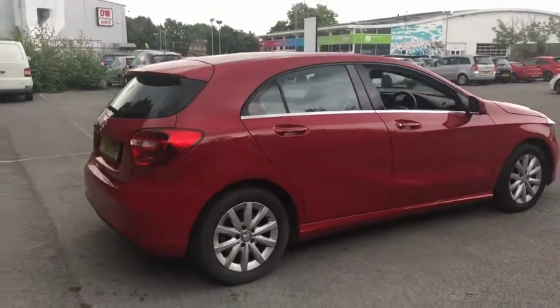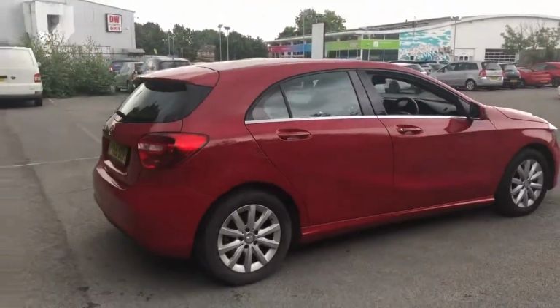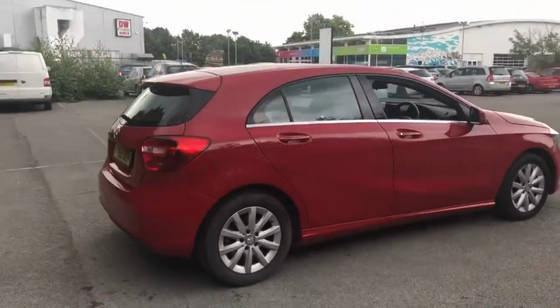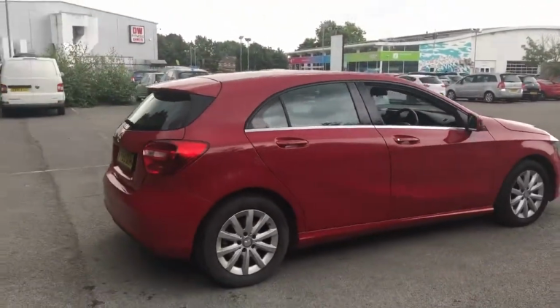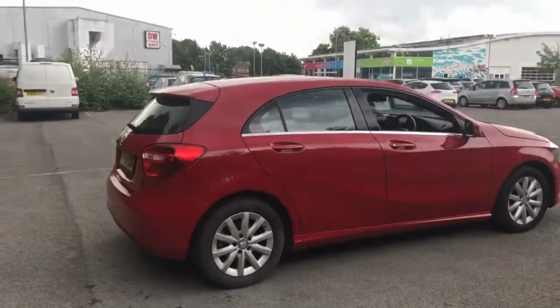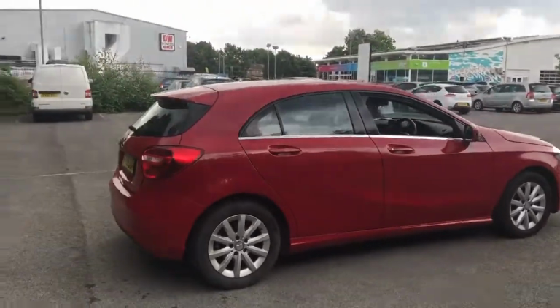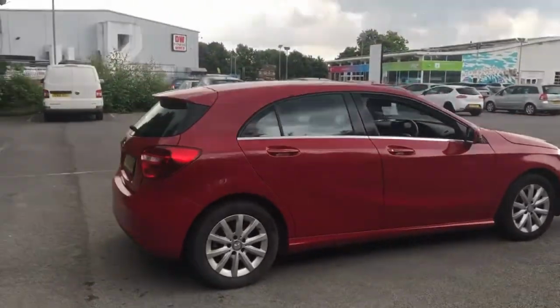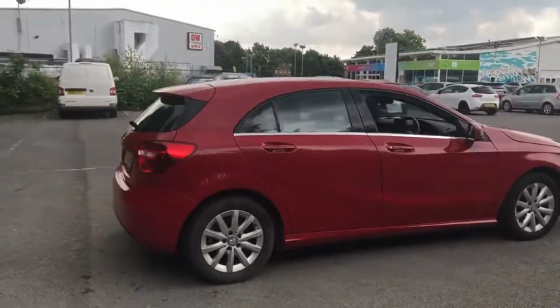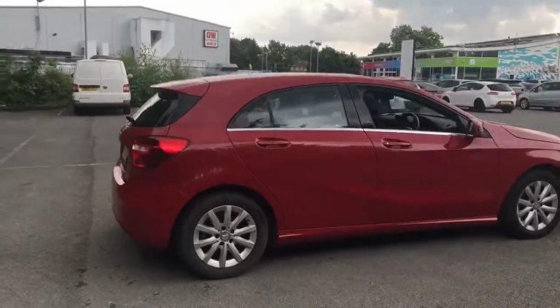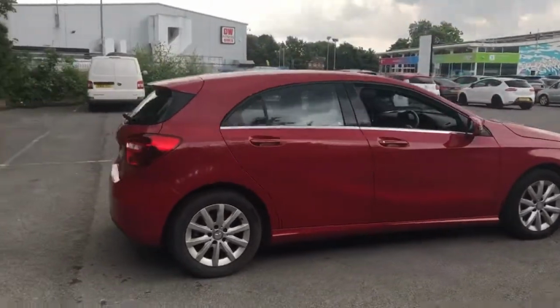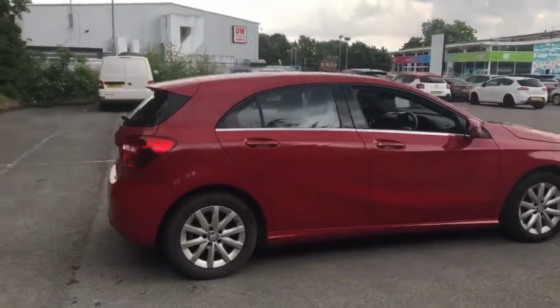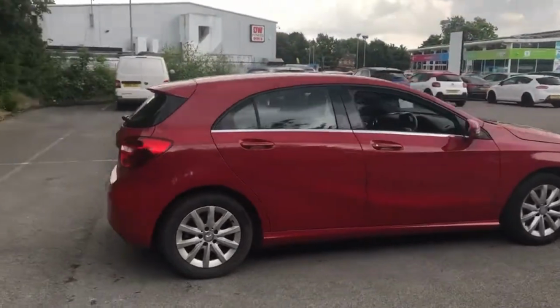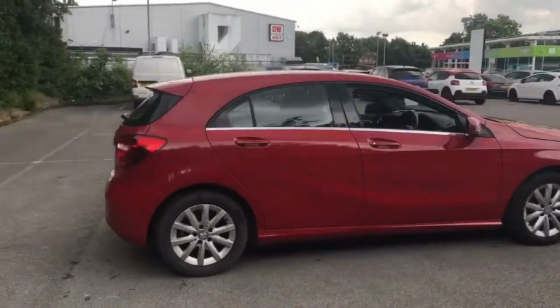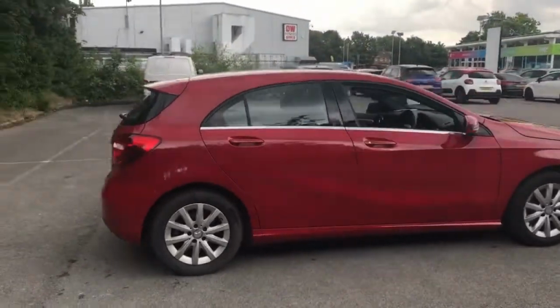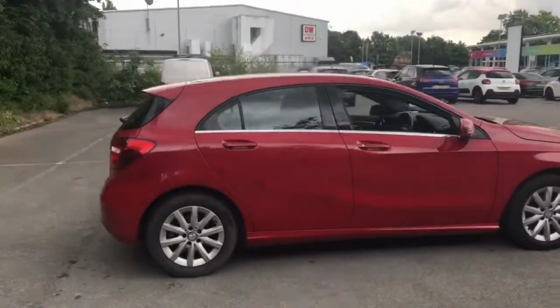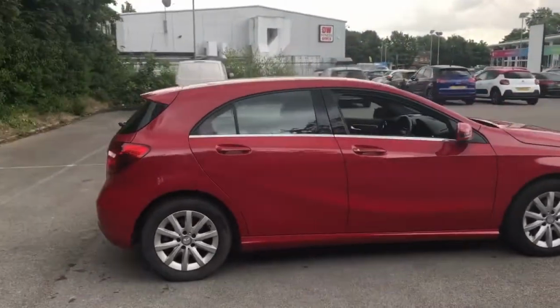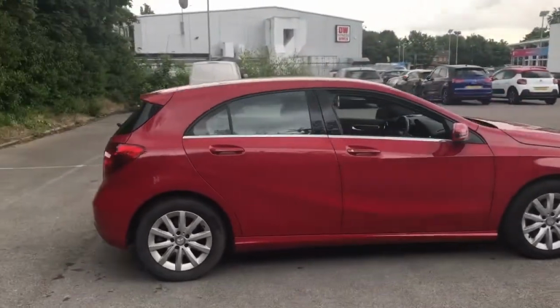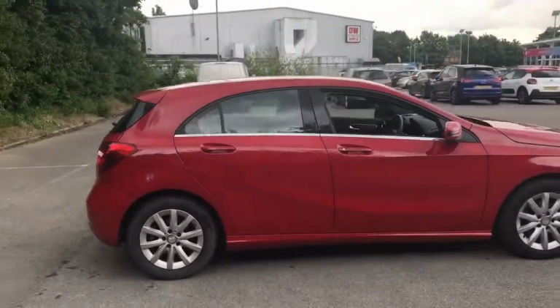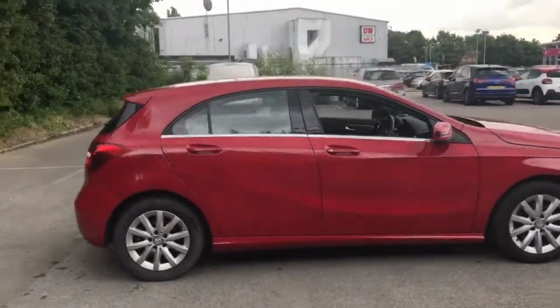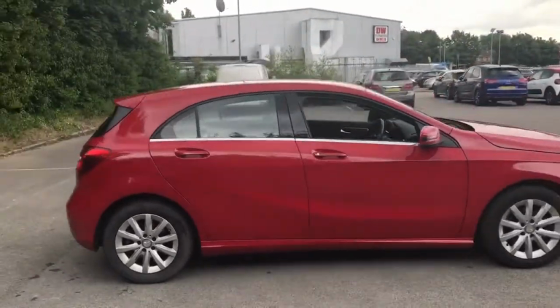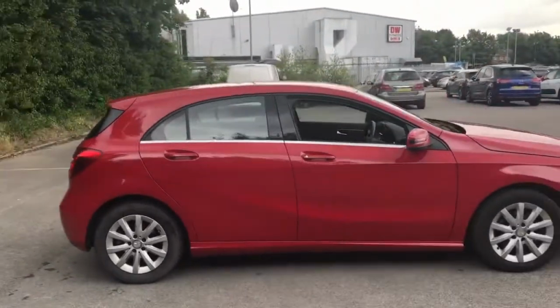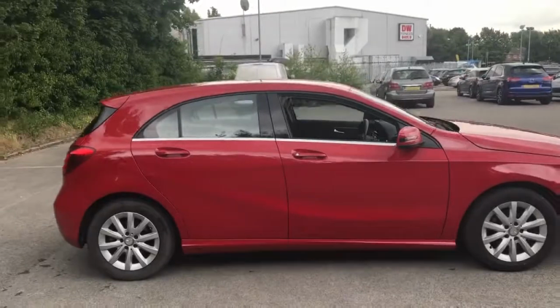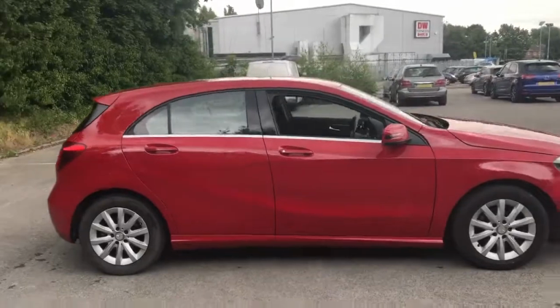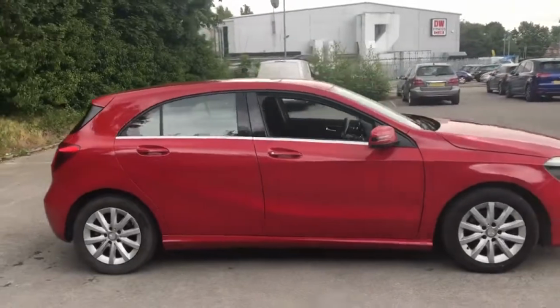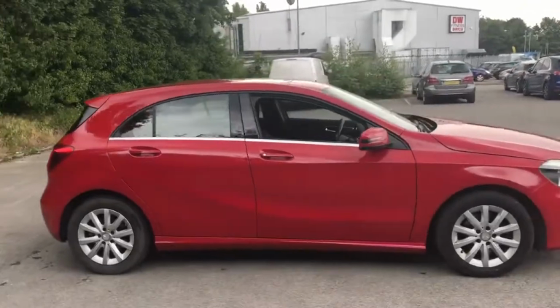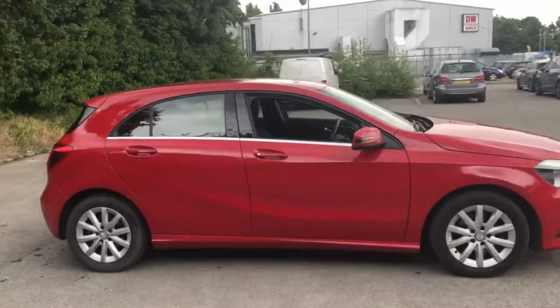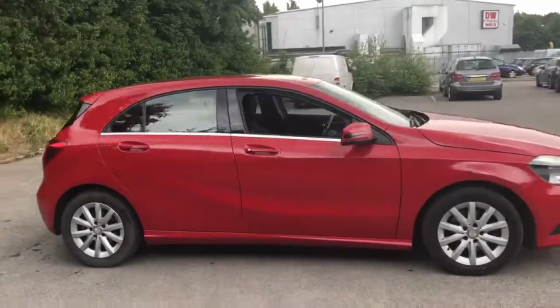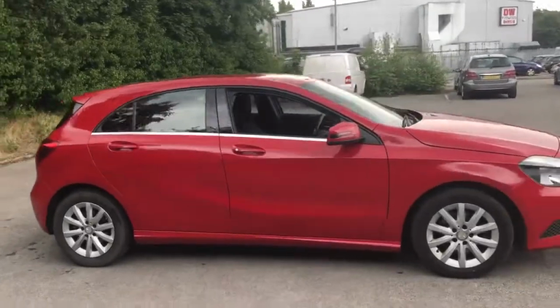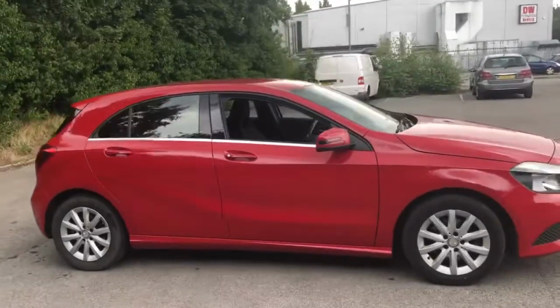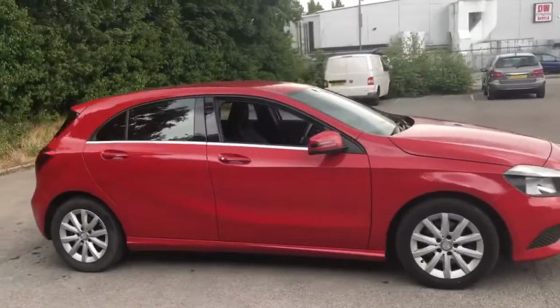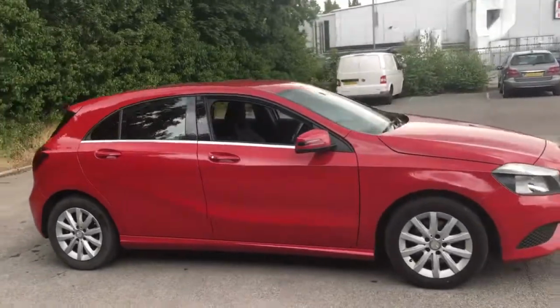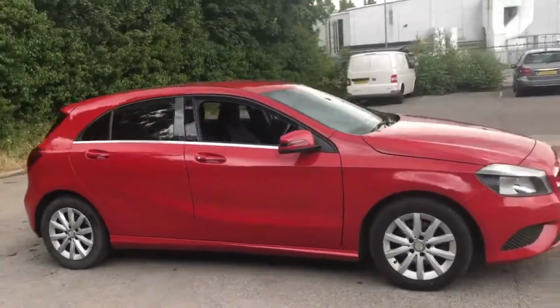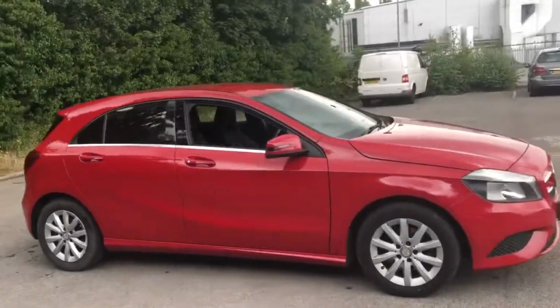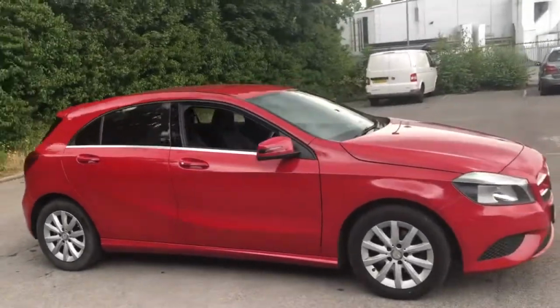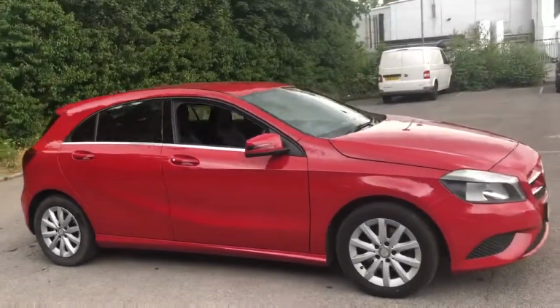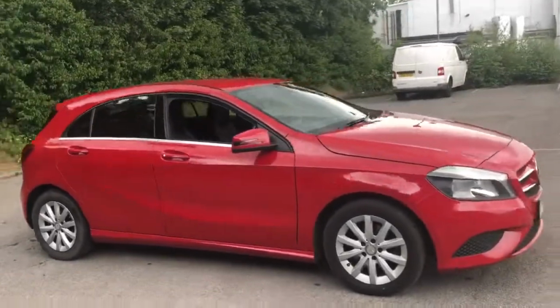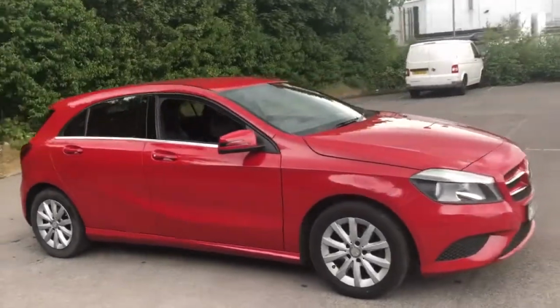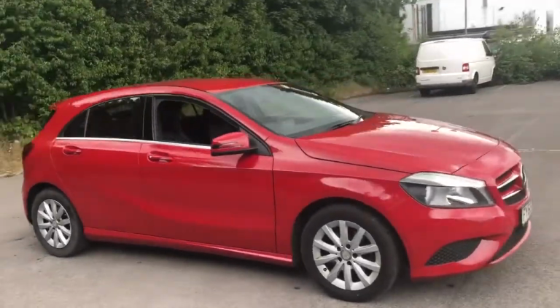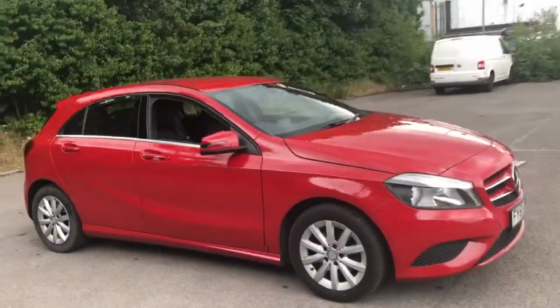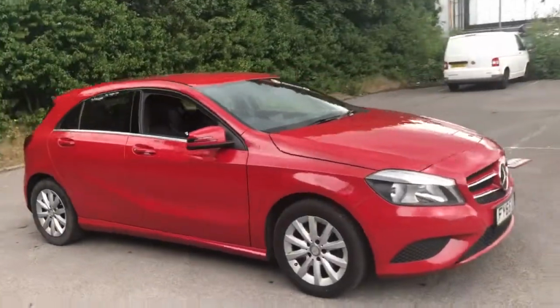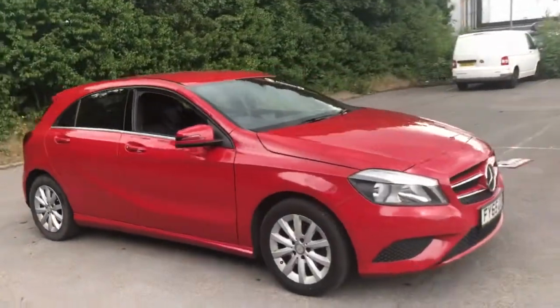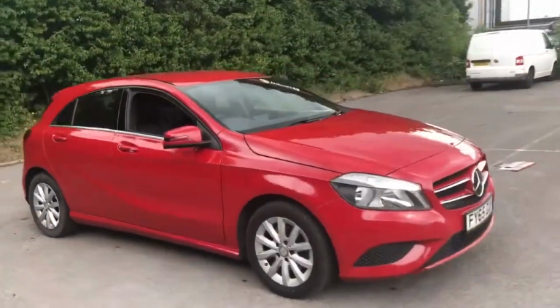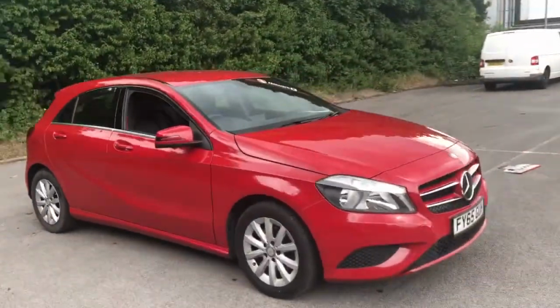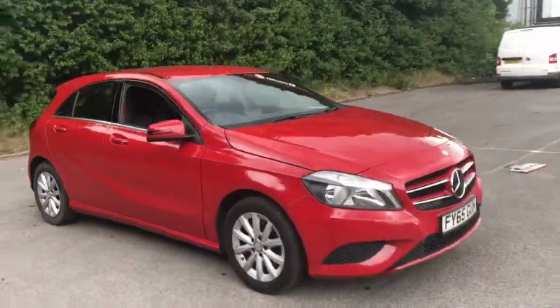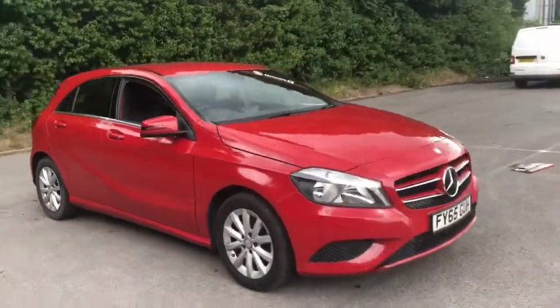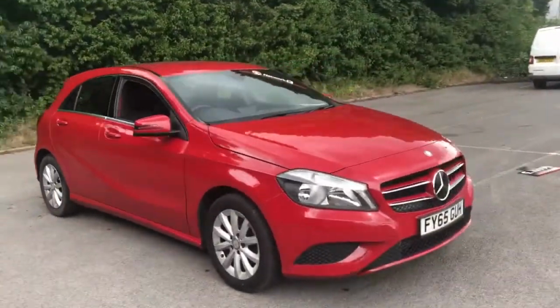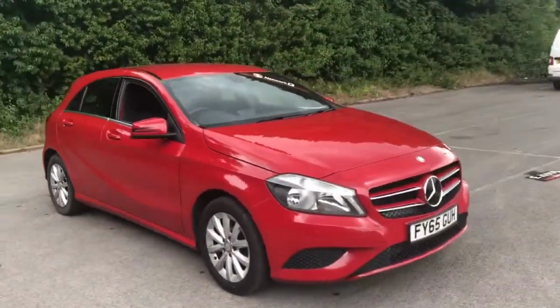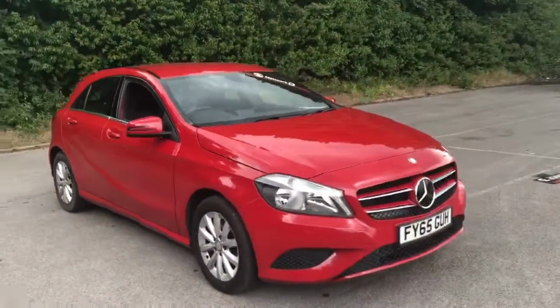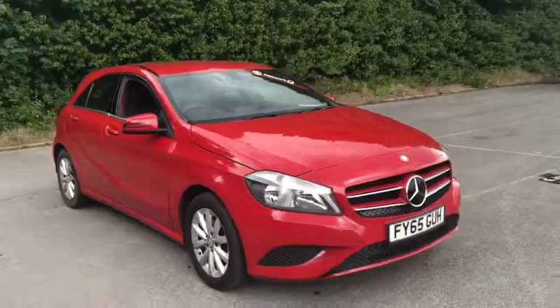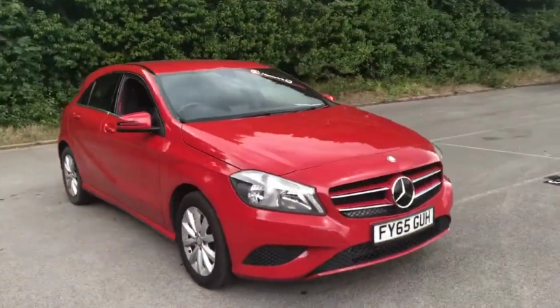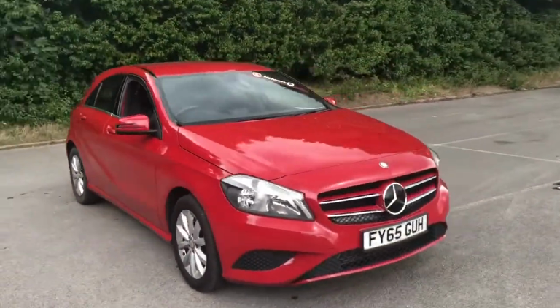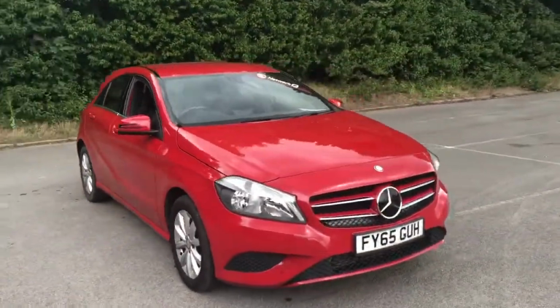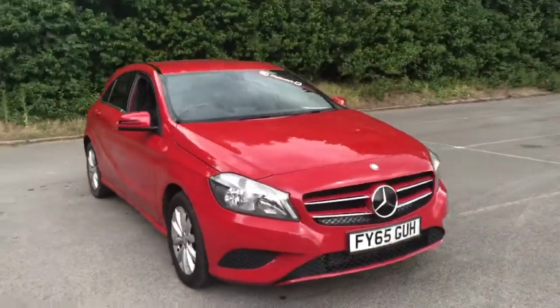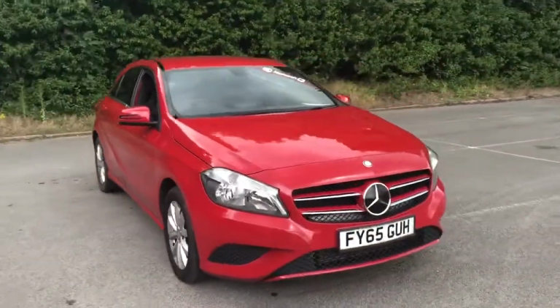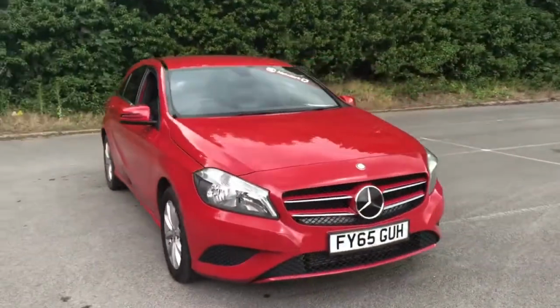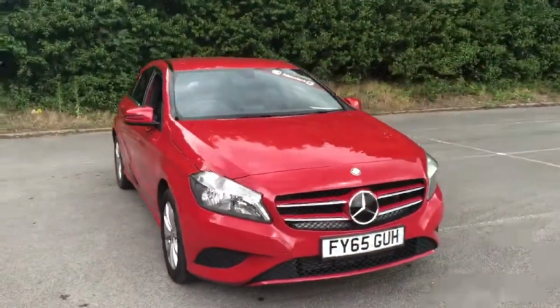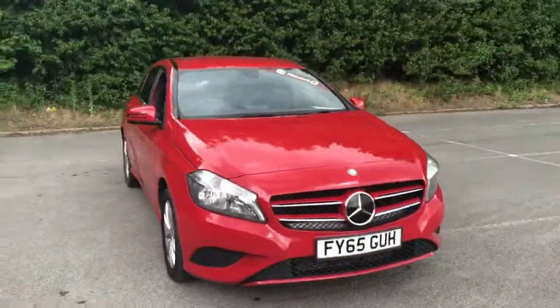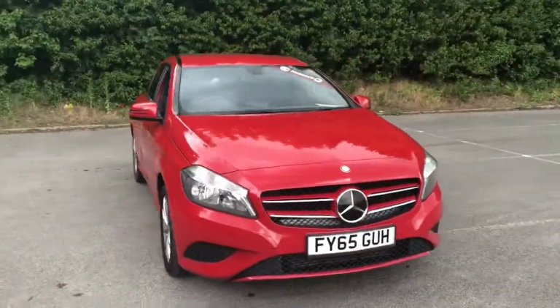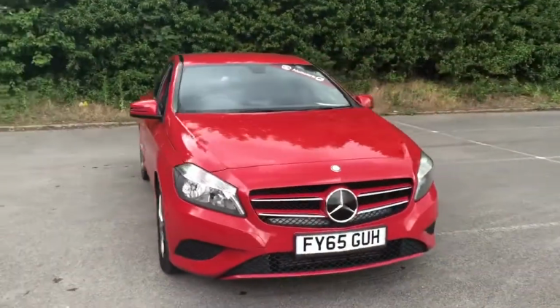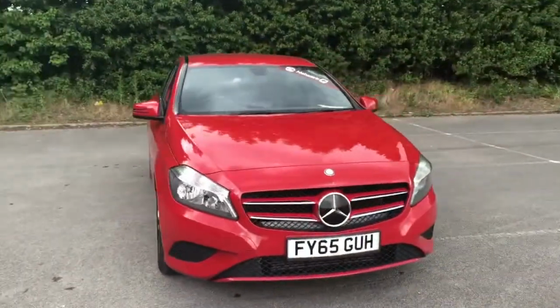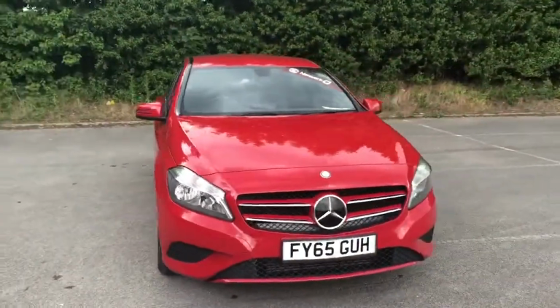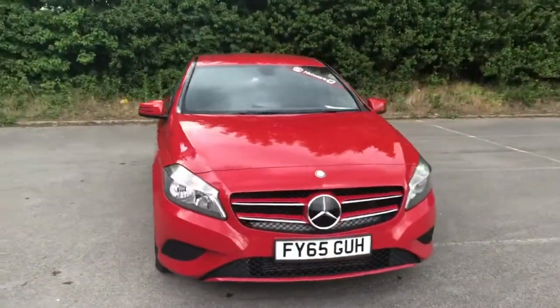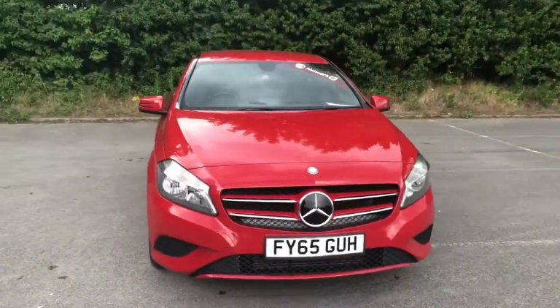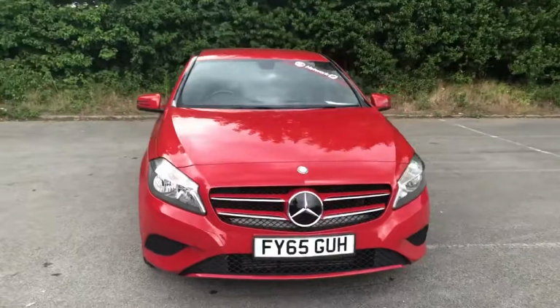And there we have the 65 plate Mercedes A180. To arrange a viewing or book a test drive, please contact Pentagon Lincoln at Tritton Road.